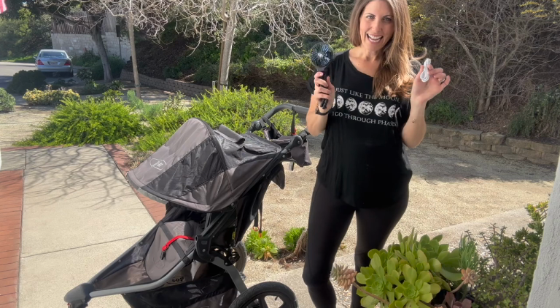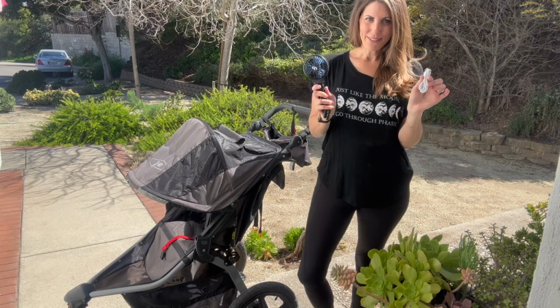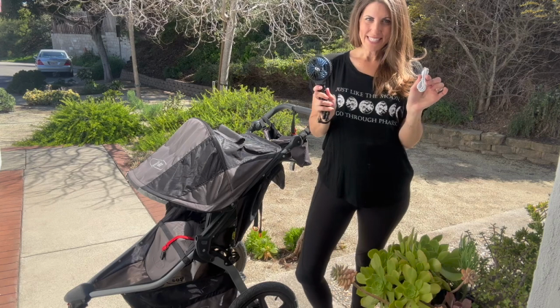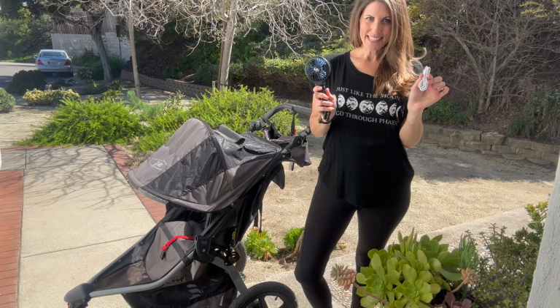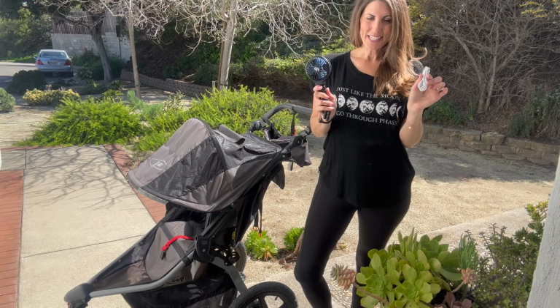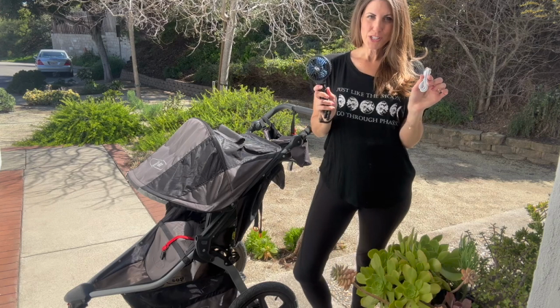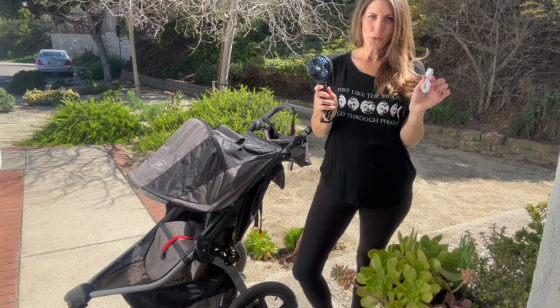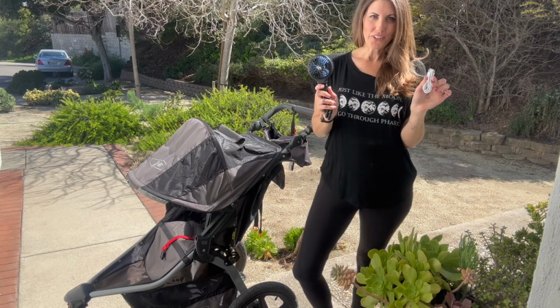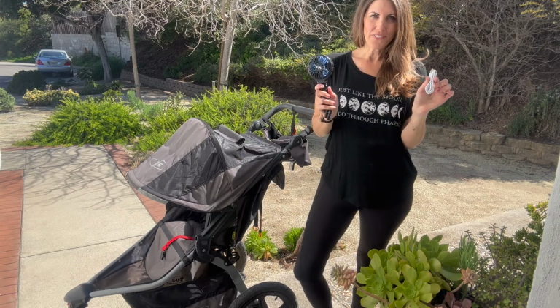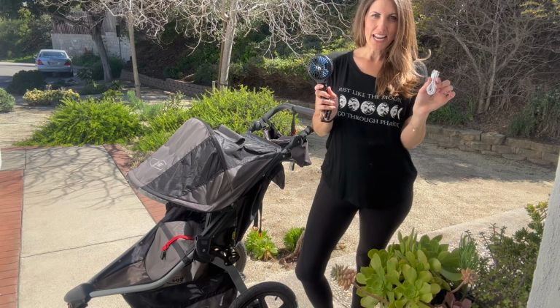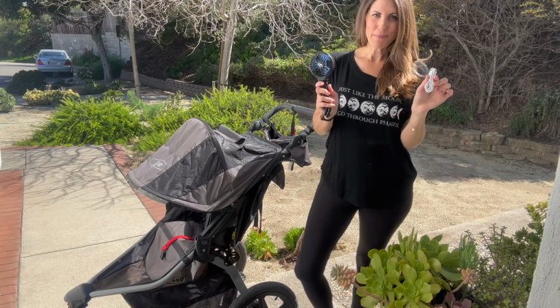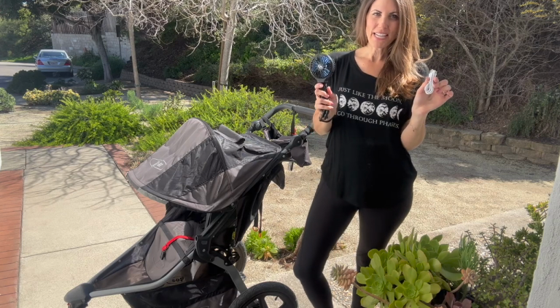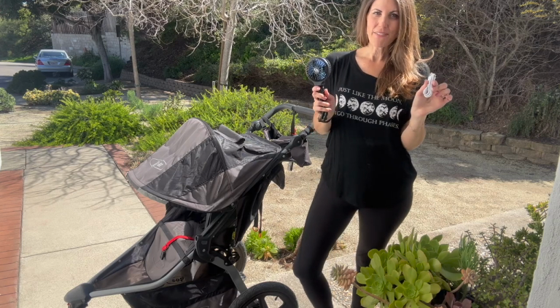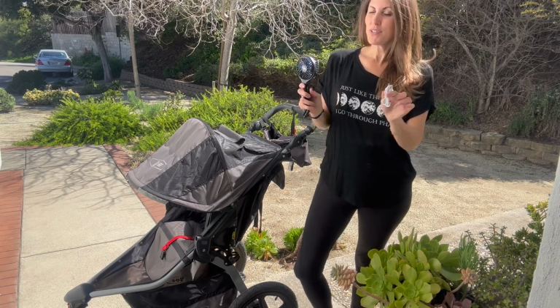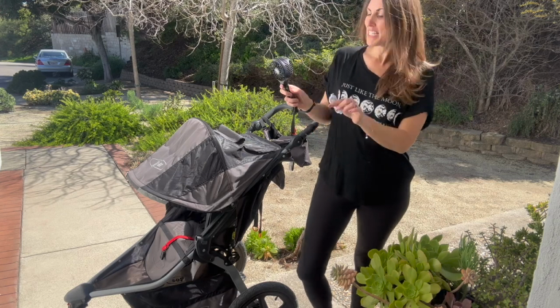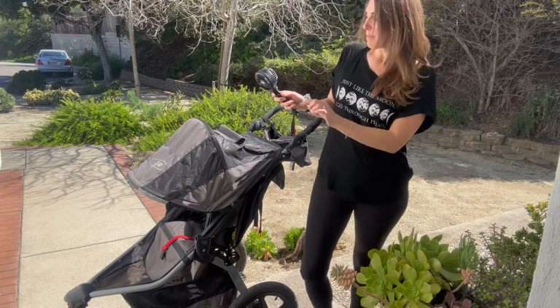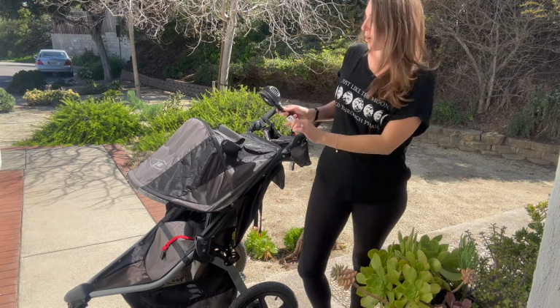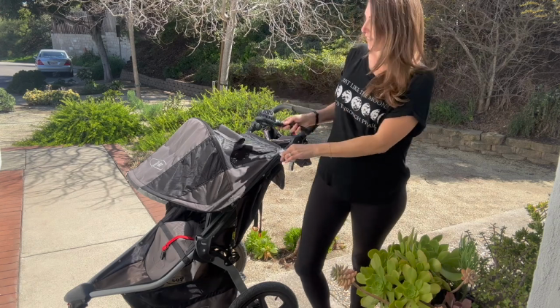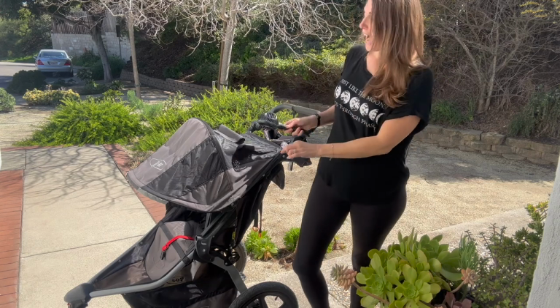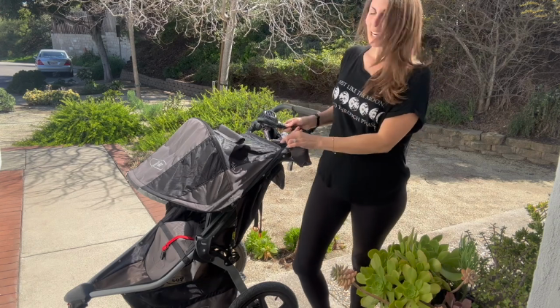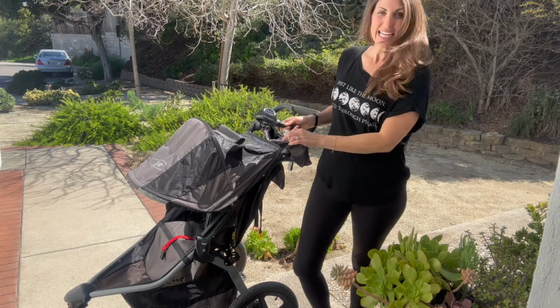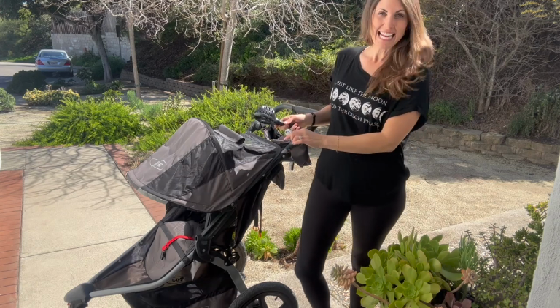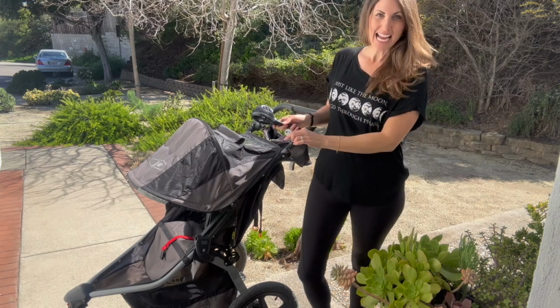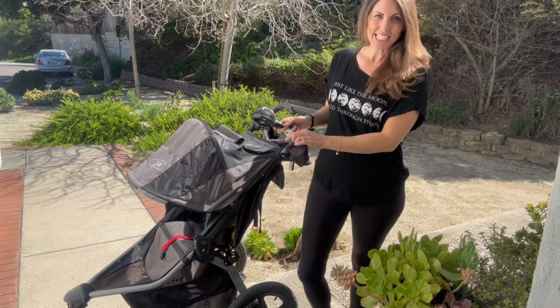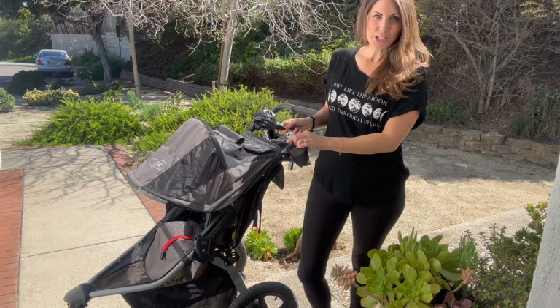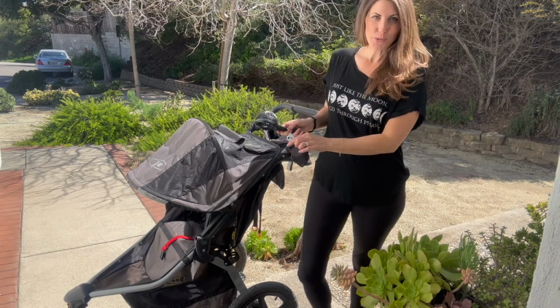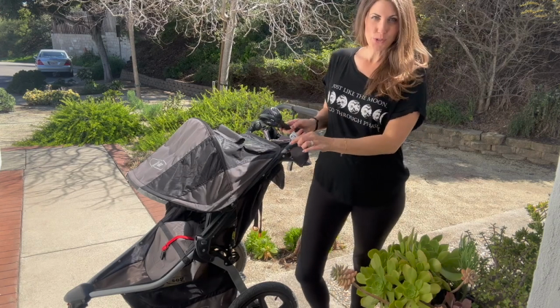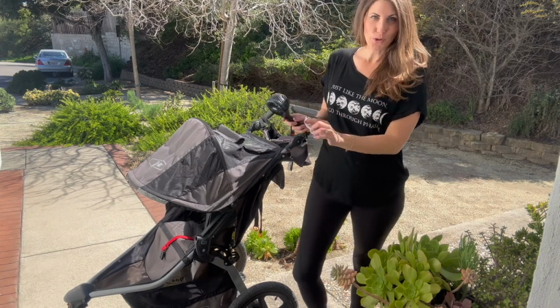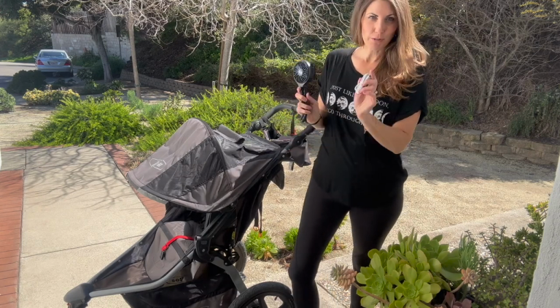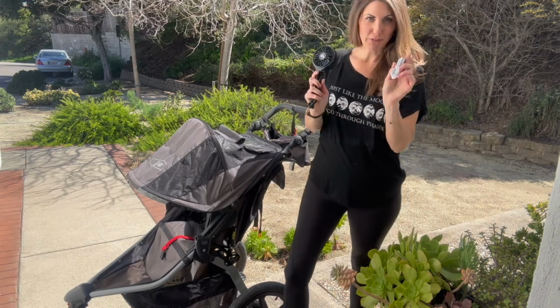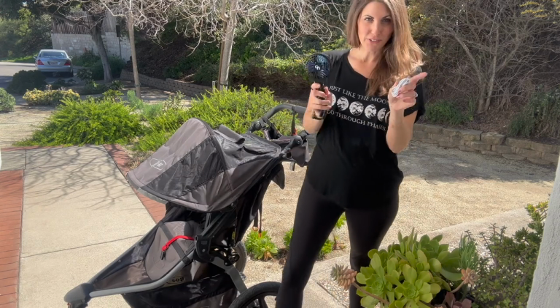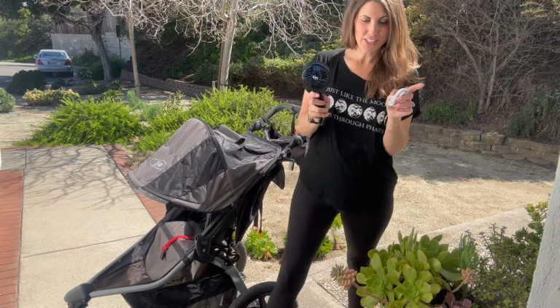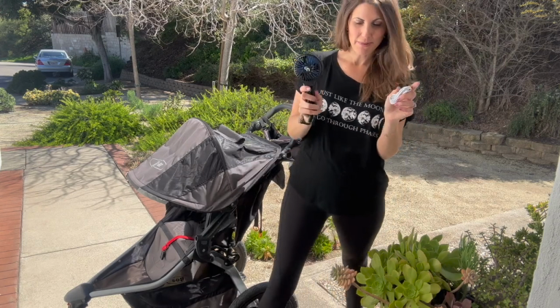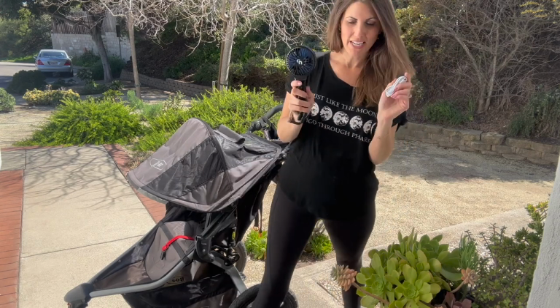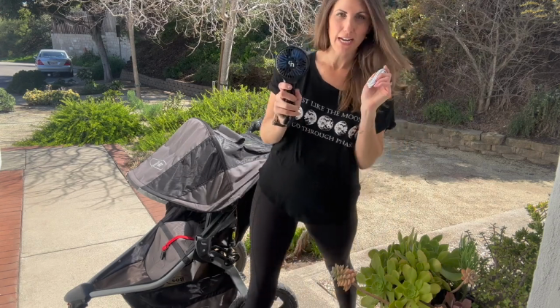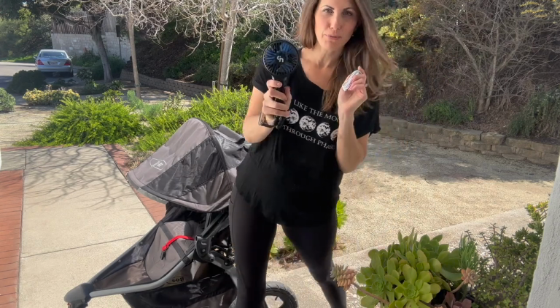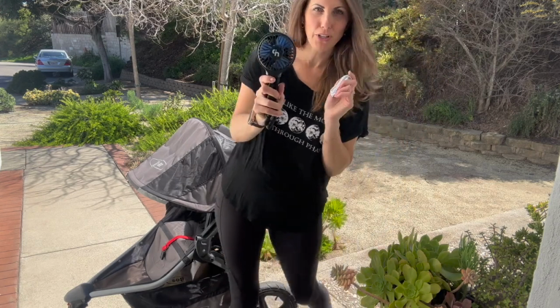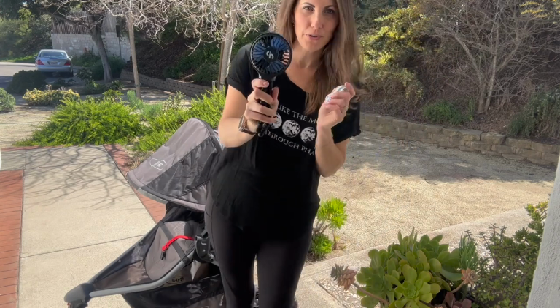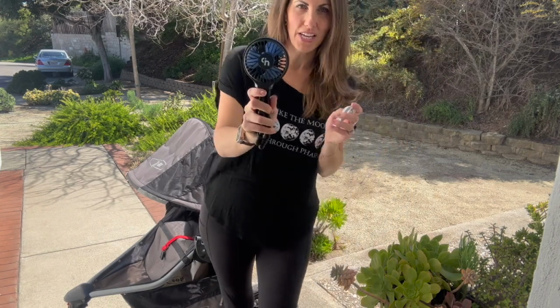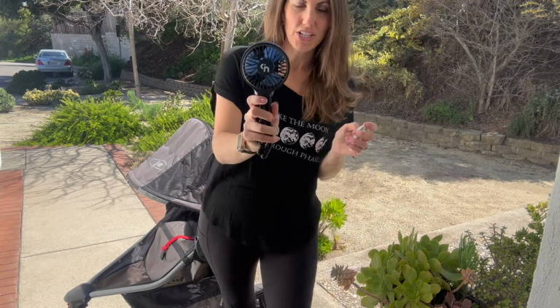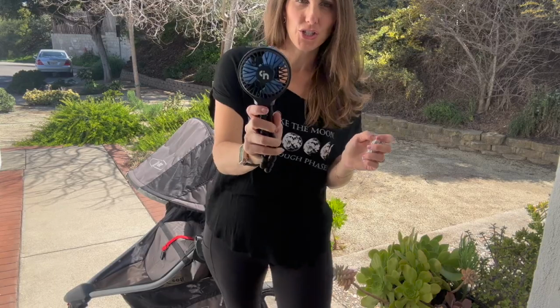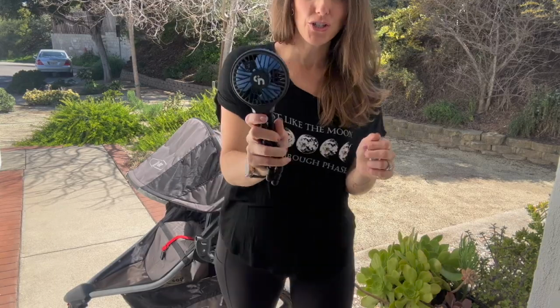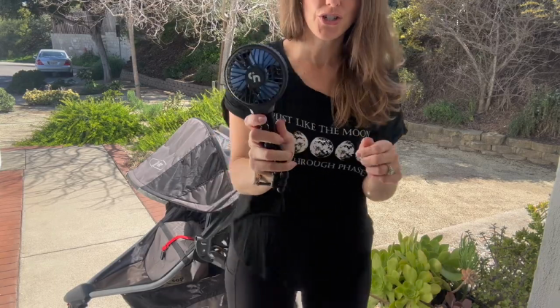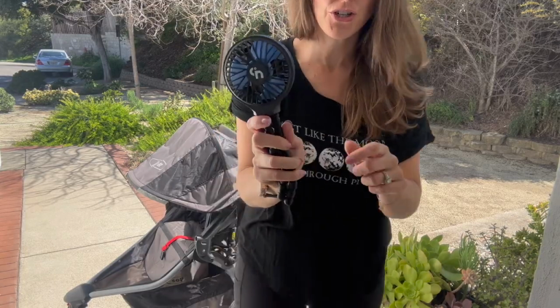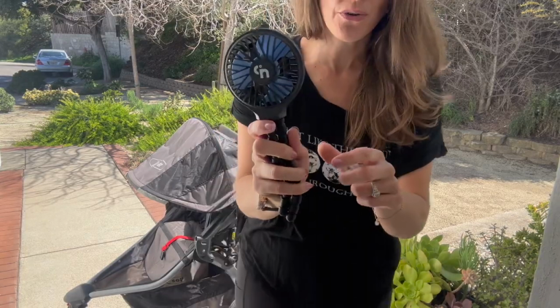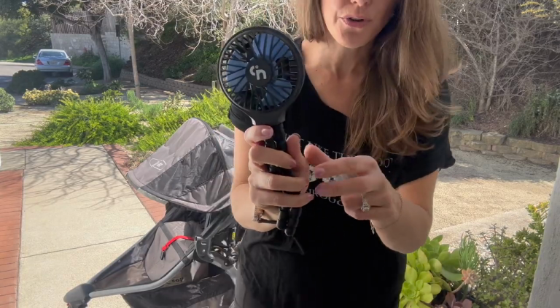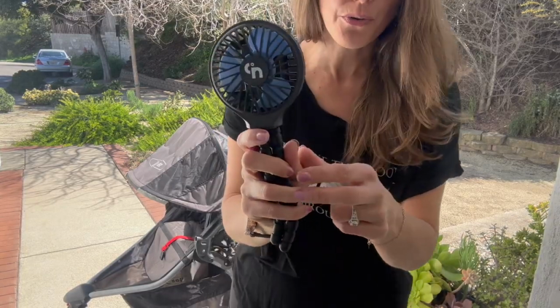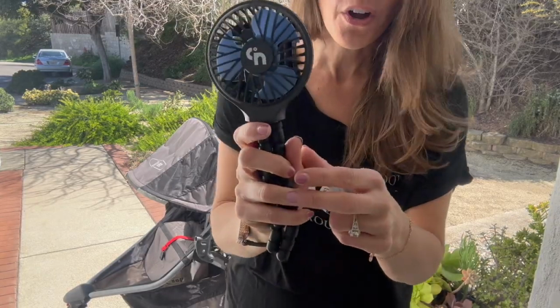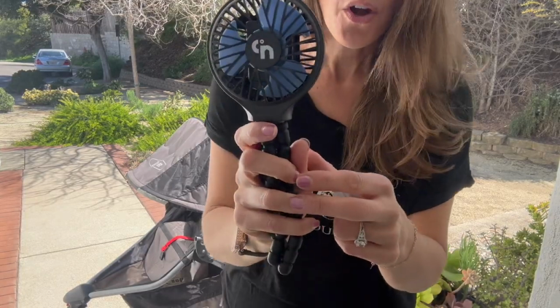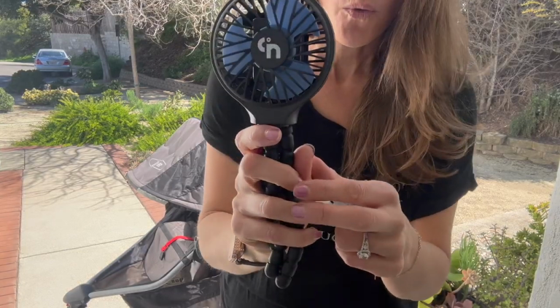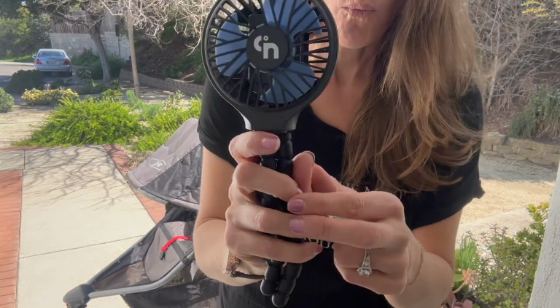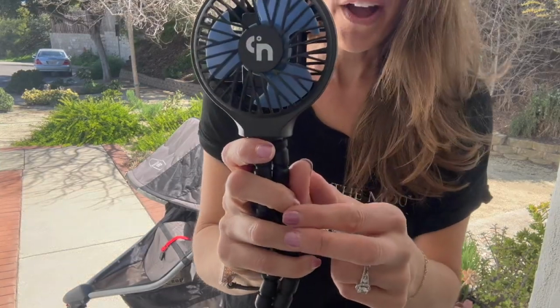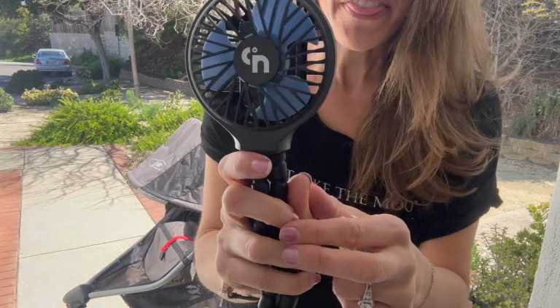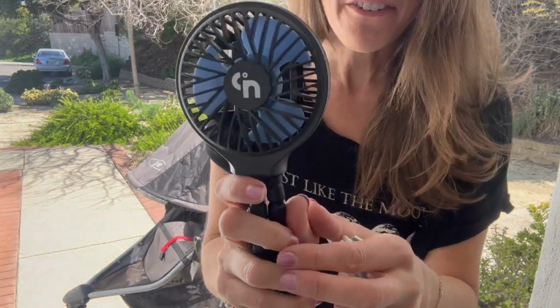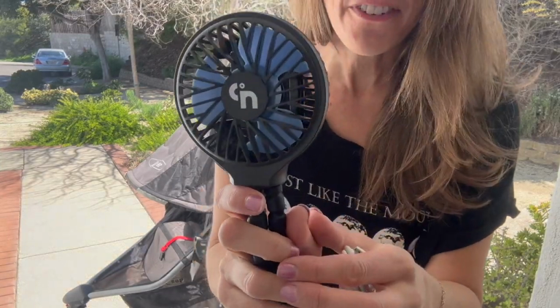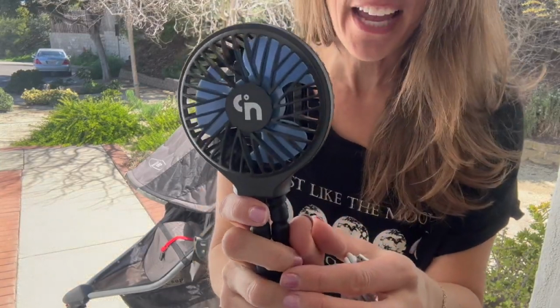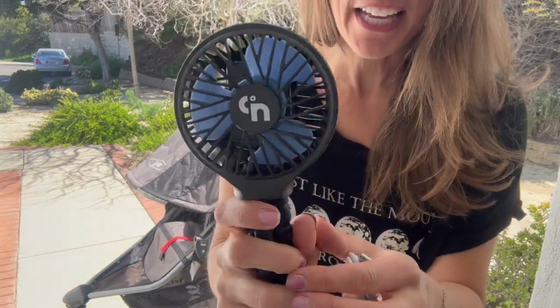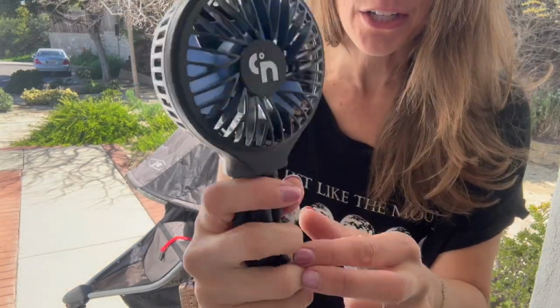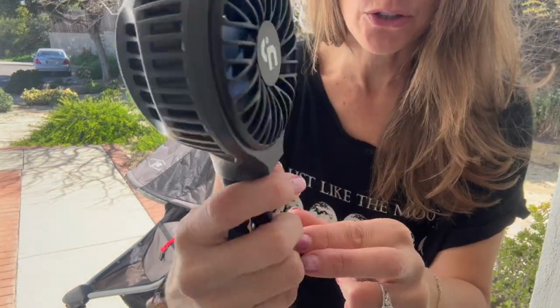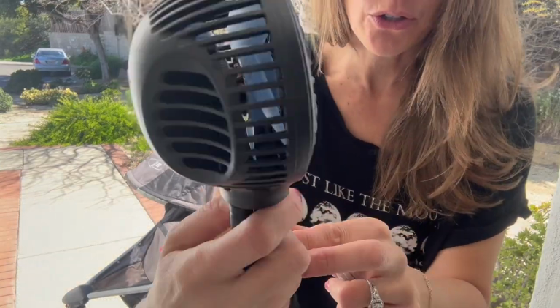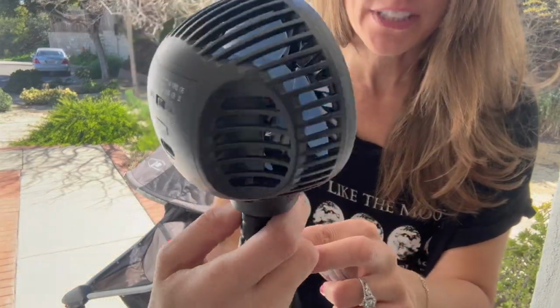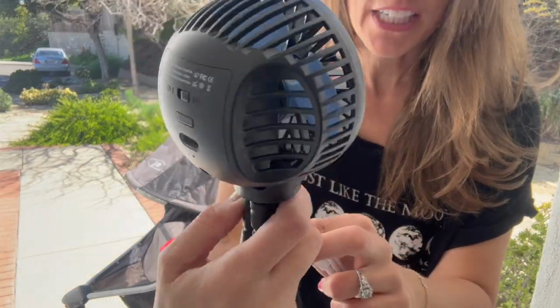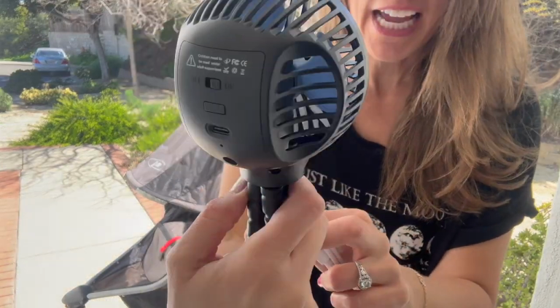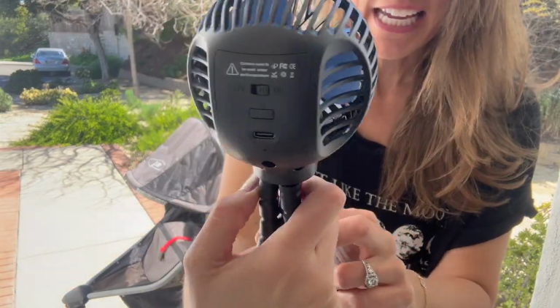I've sent this stroller fan. I'm going to give you a demo of how to attach it to a stroller, but first I'm going to get up close and just show you what the fan looks like.